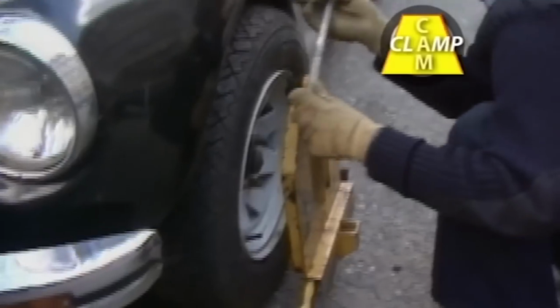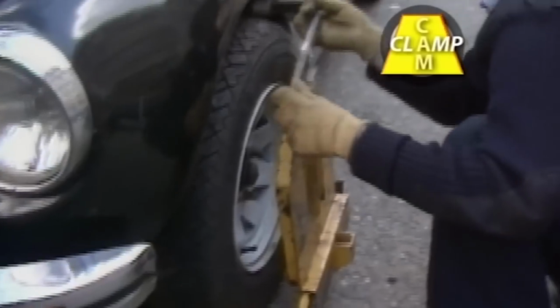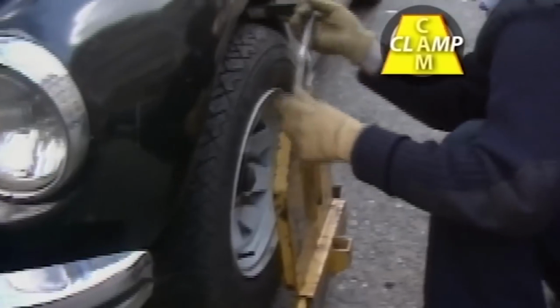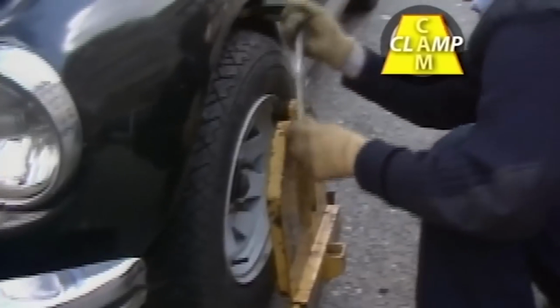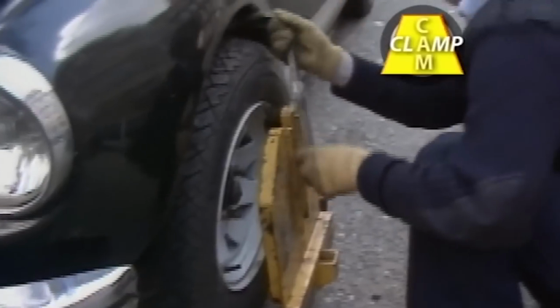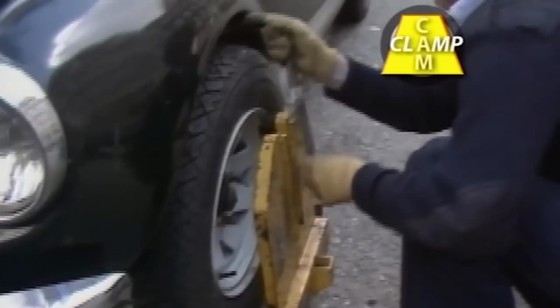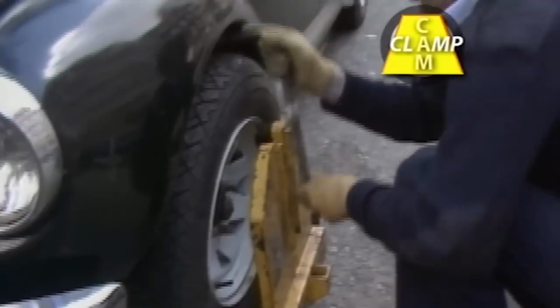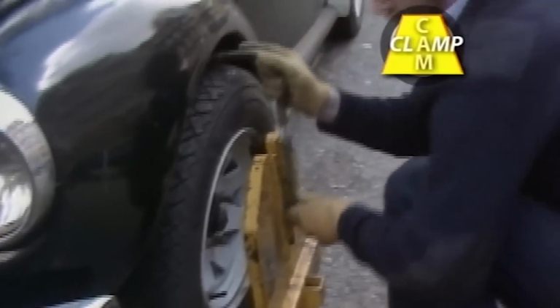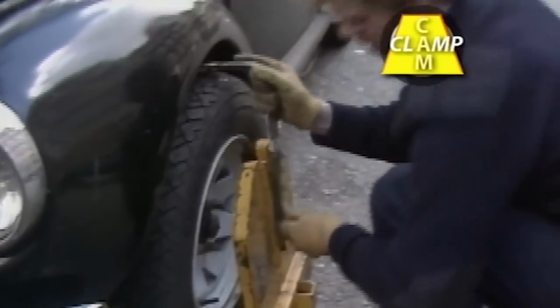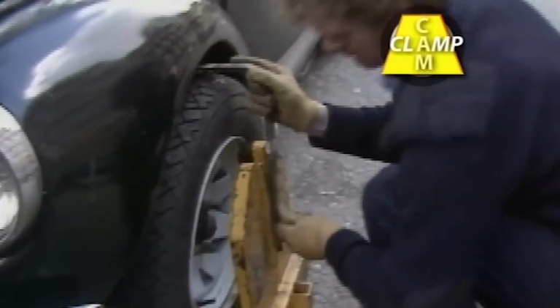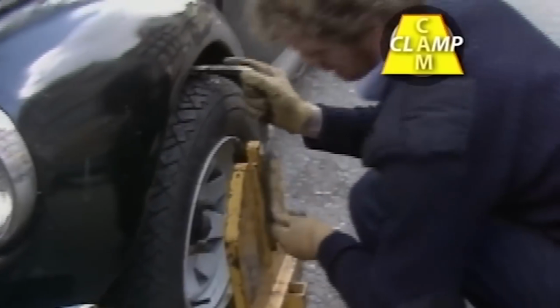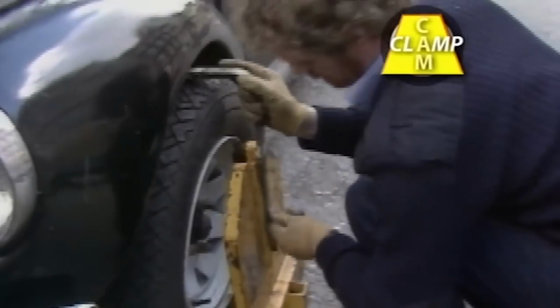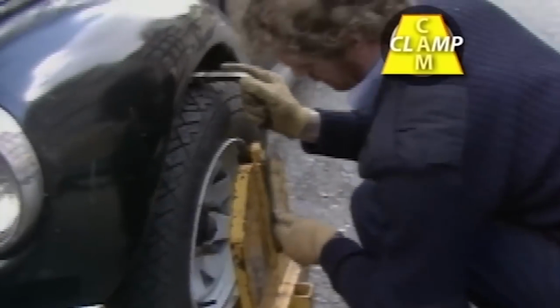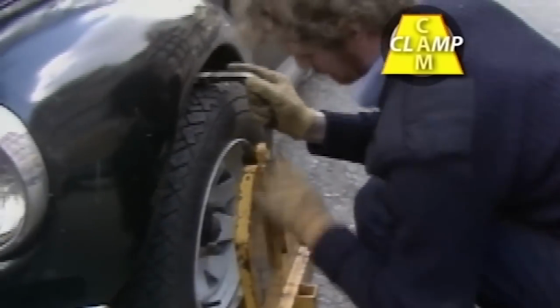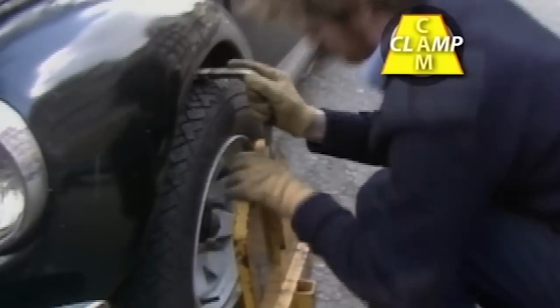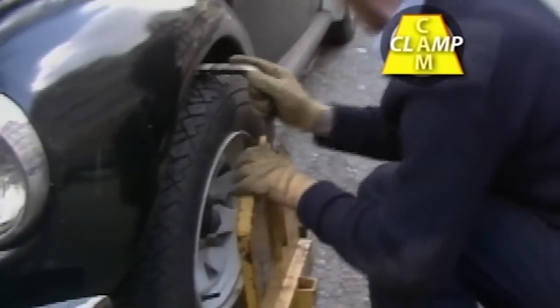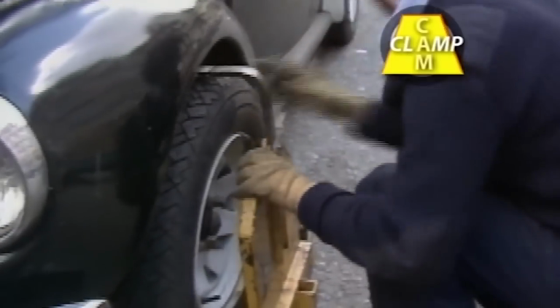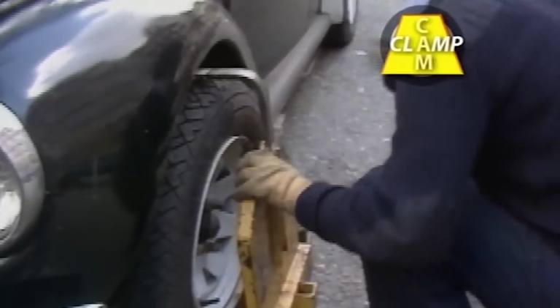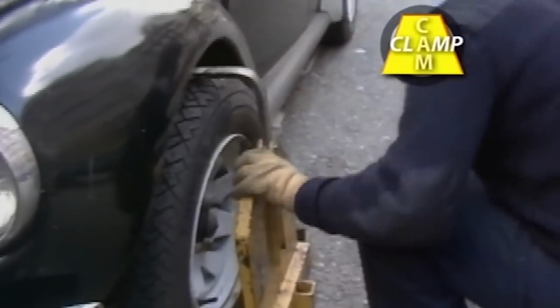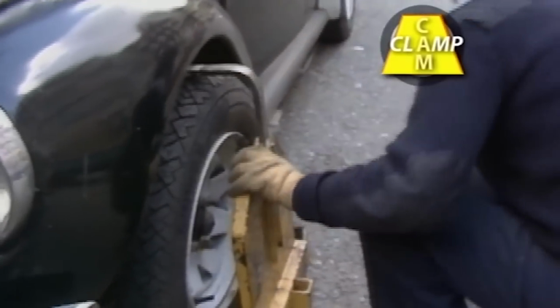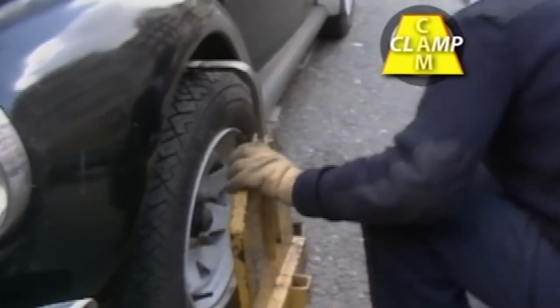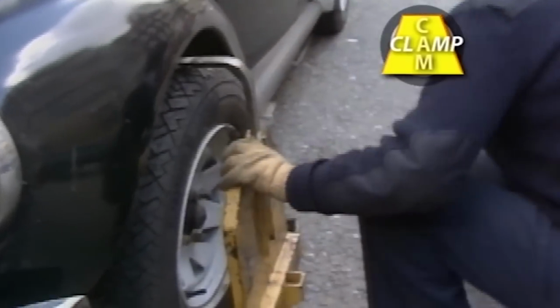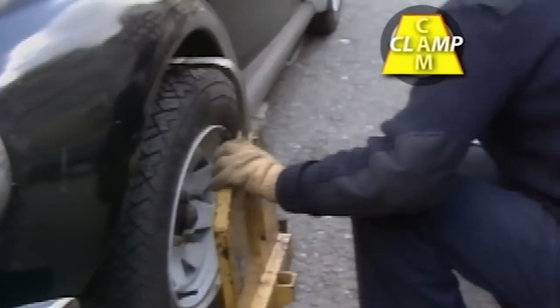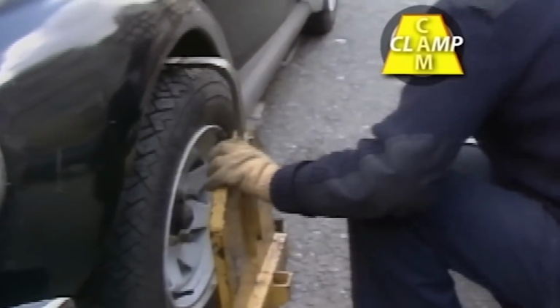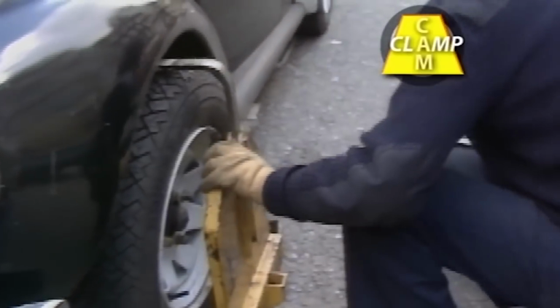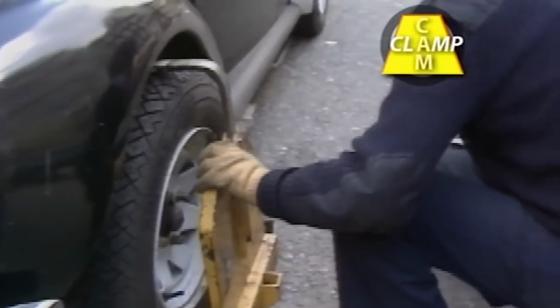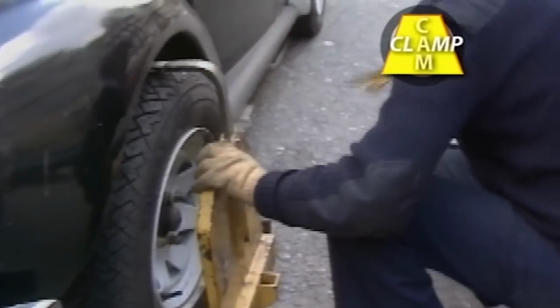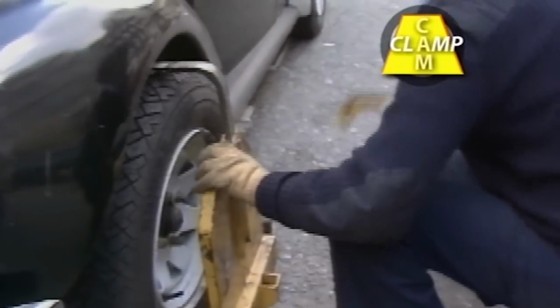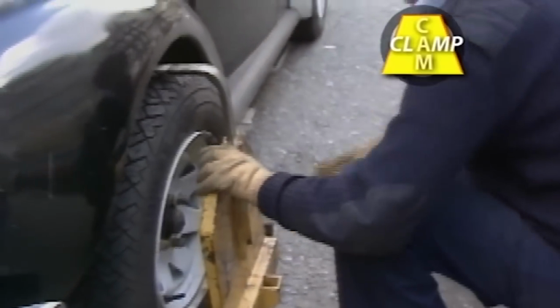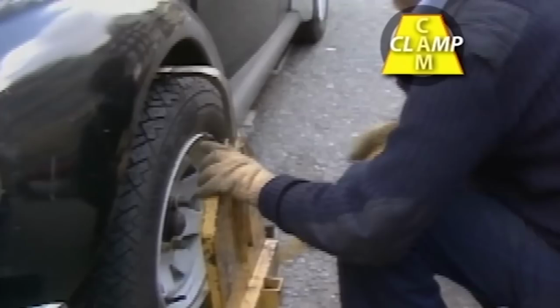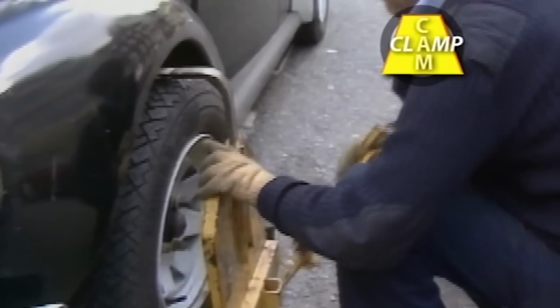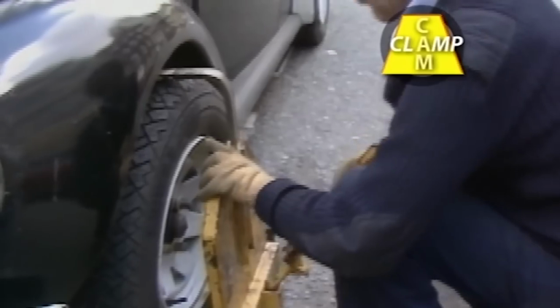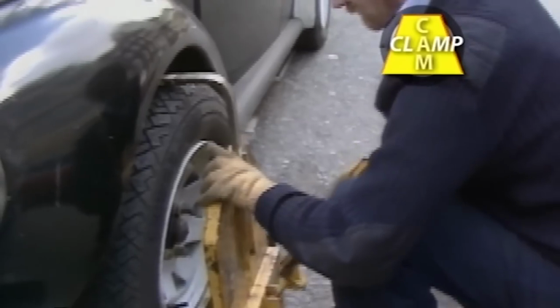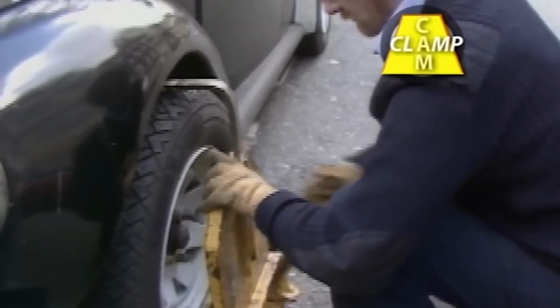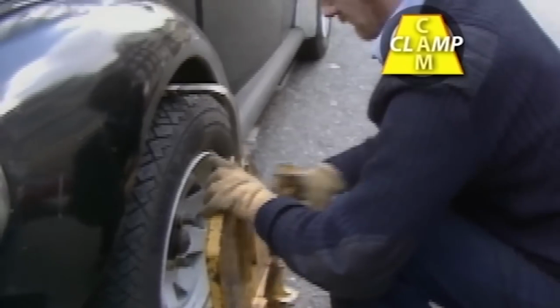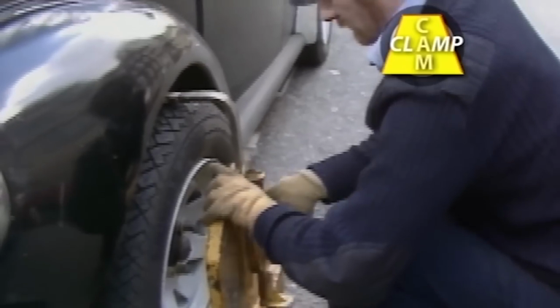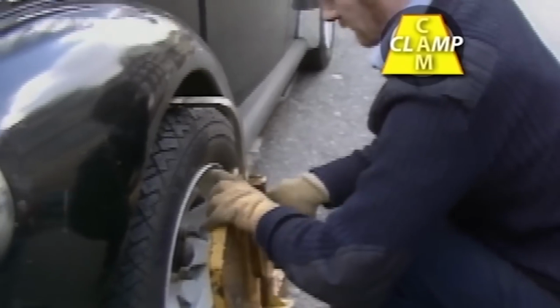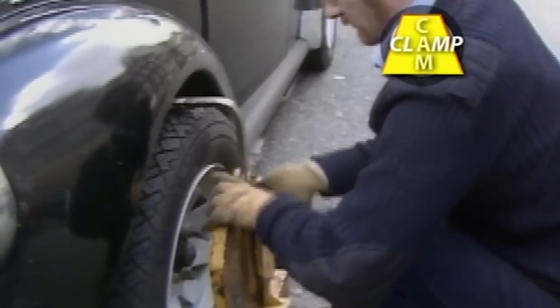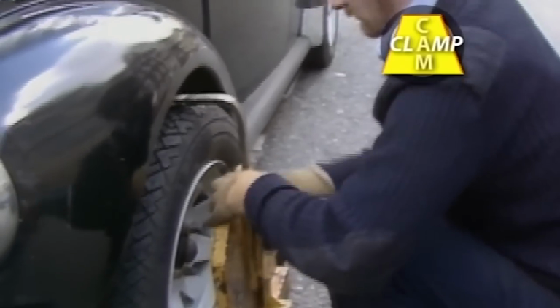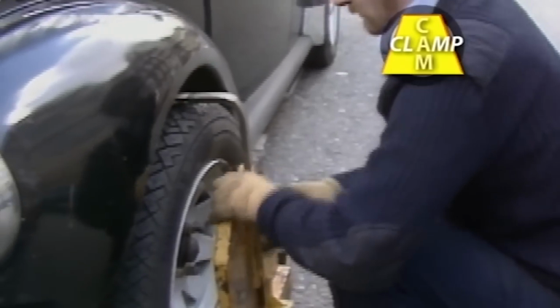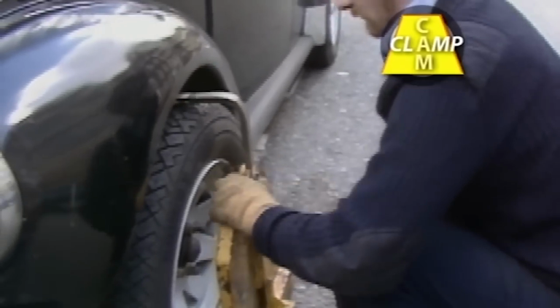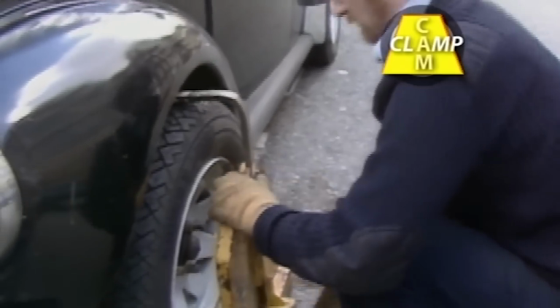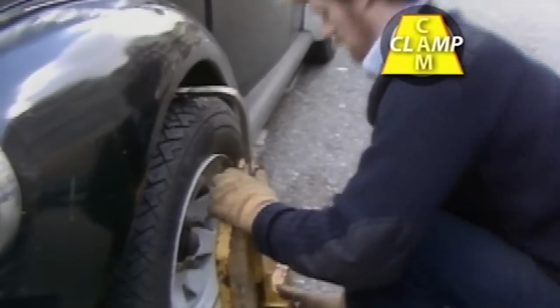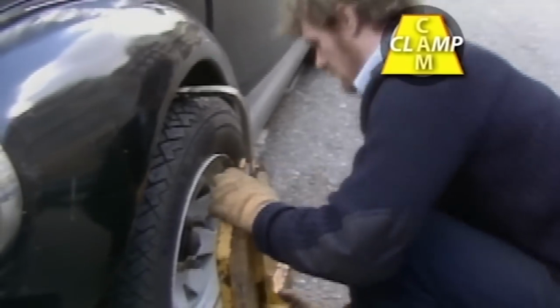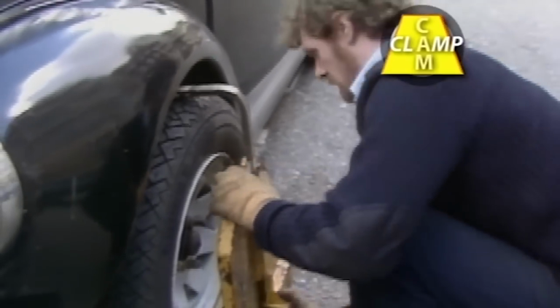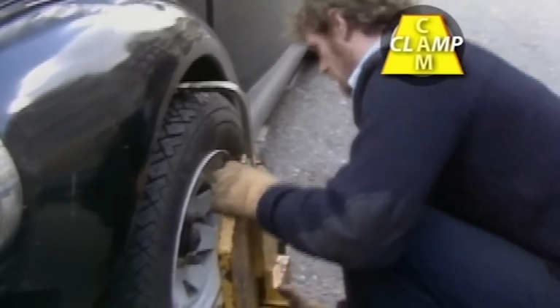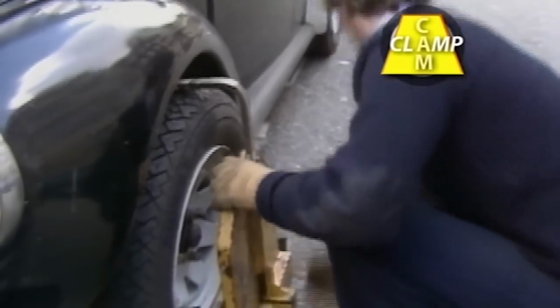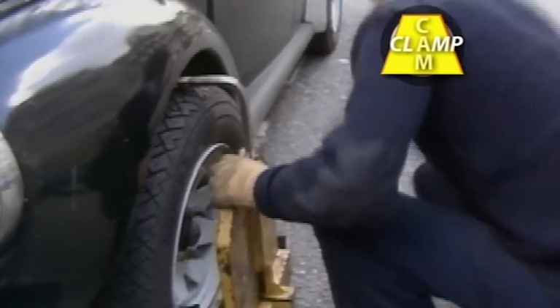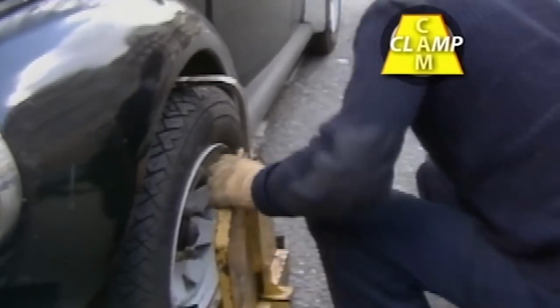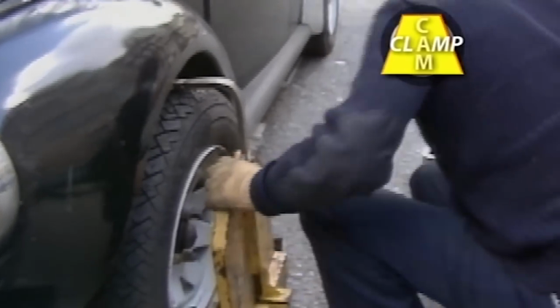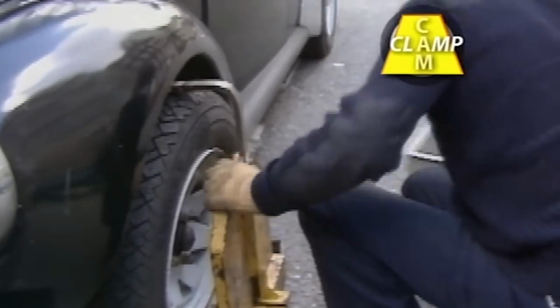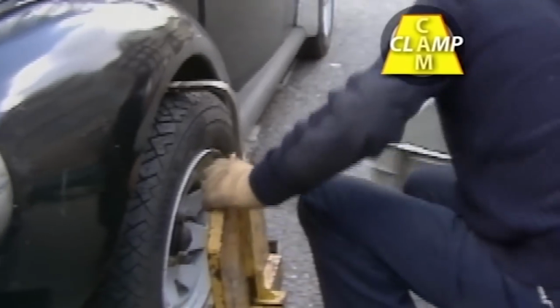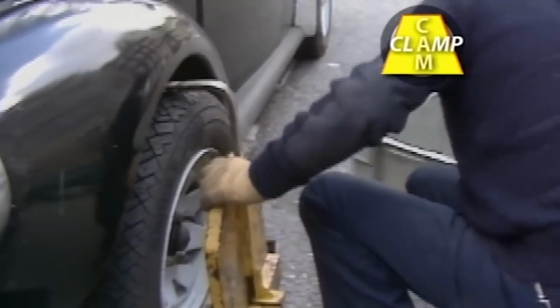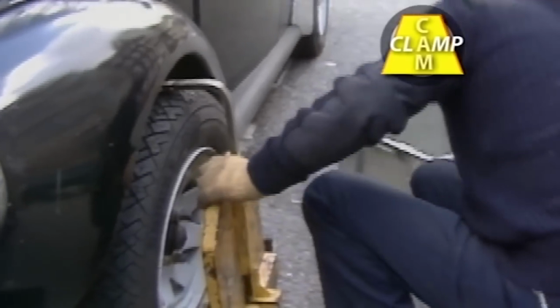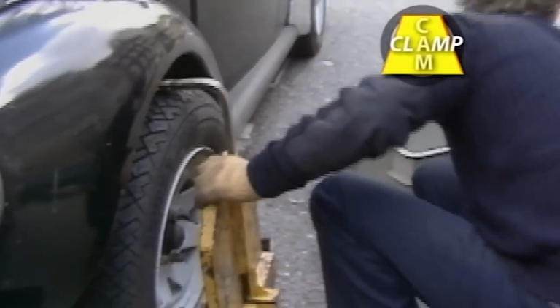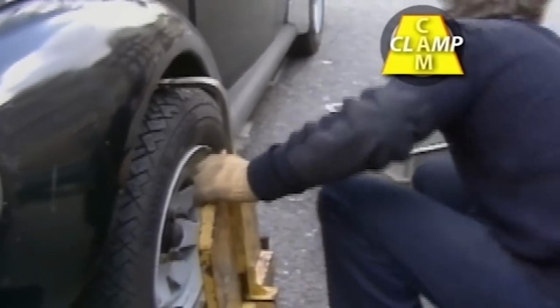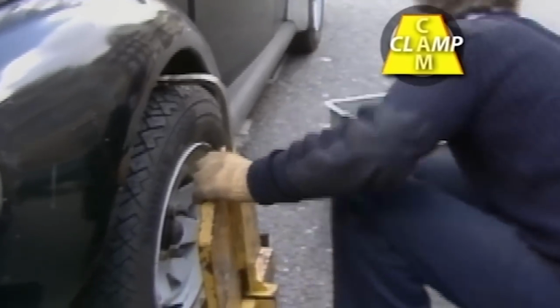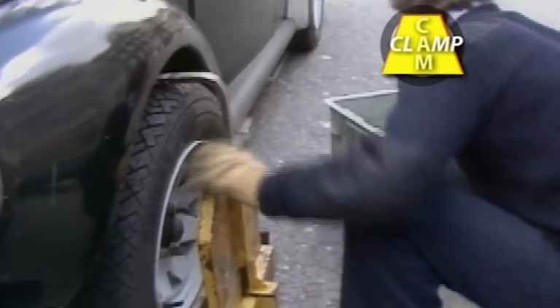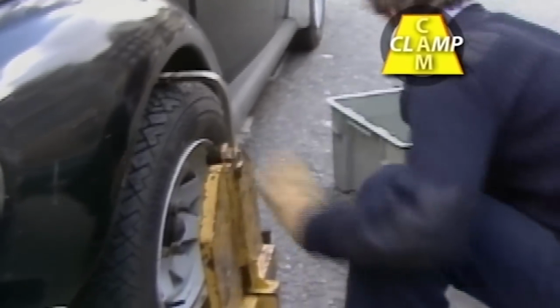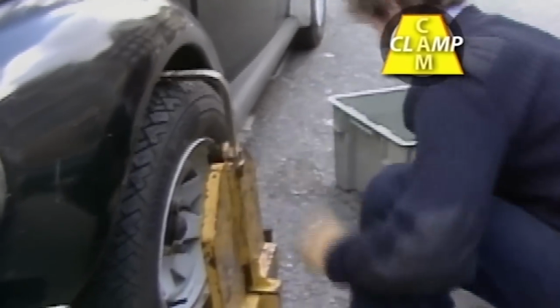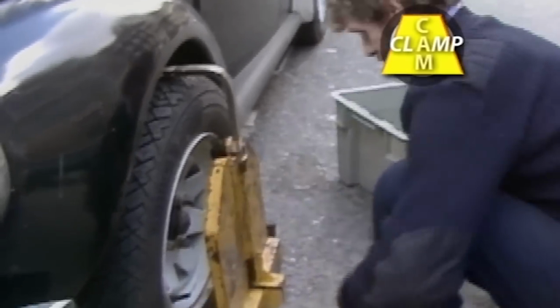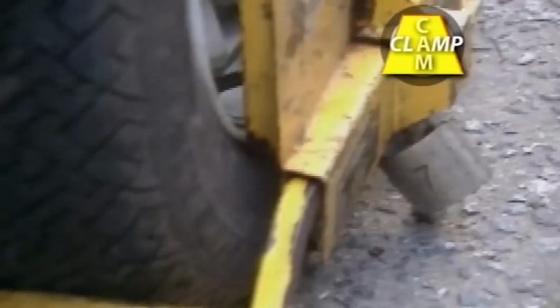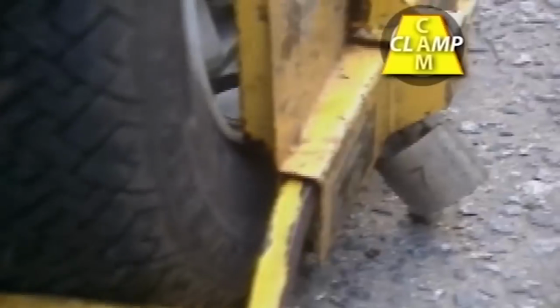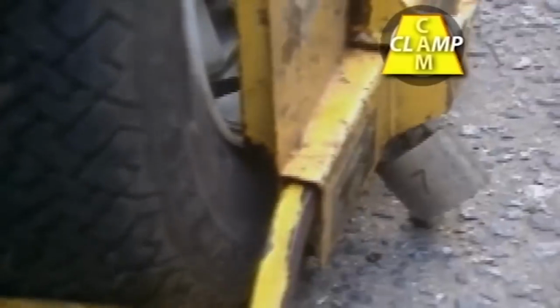If you're one of the many people who hate paying clampers any money, you'll want to know how not to. Here's our essential guide.